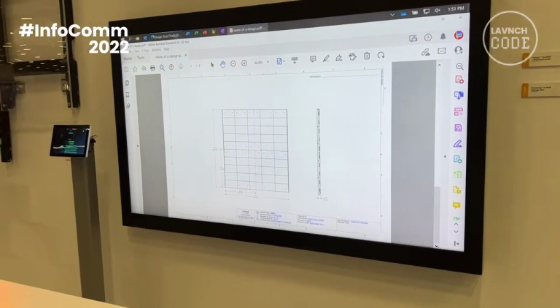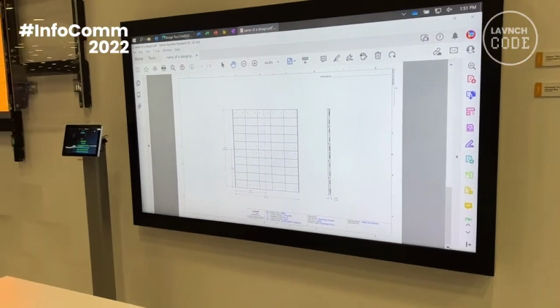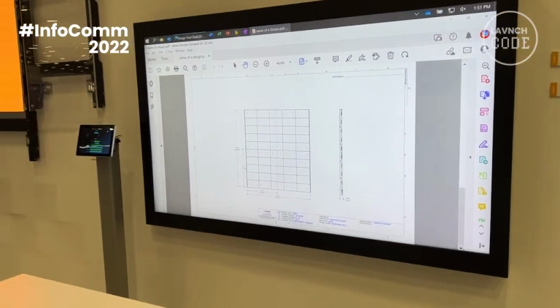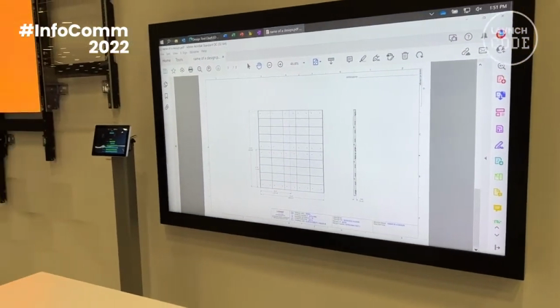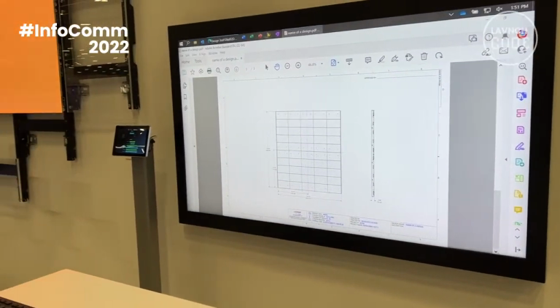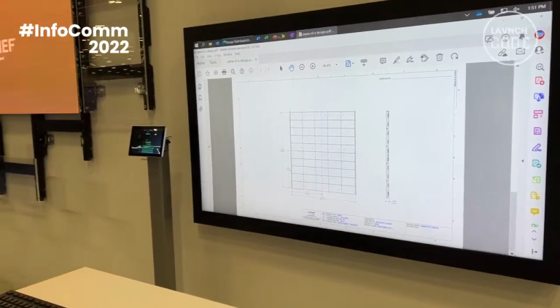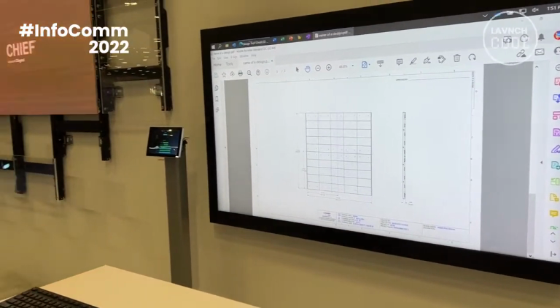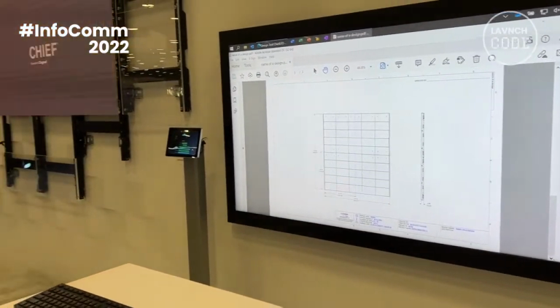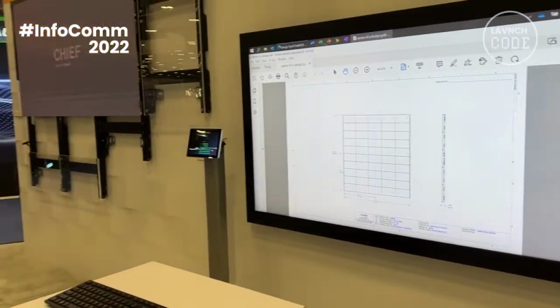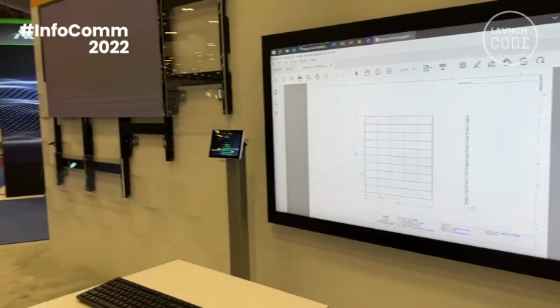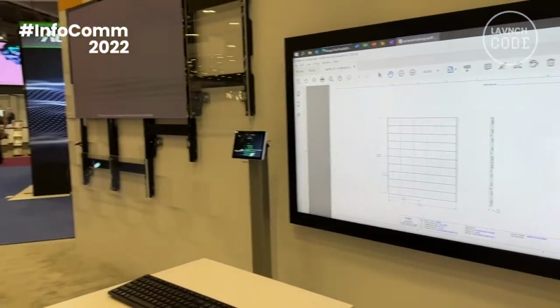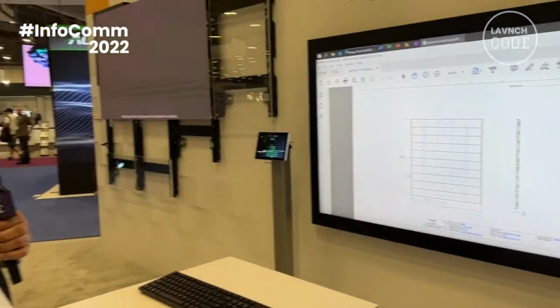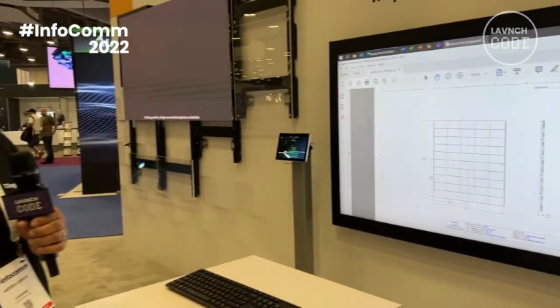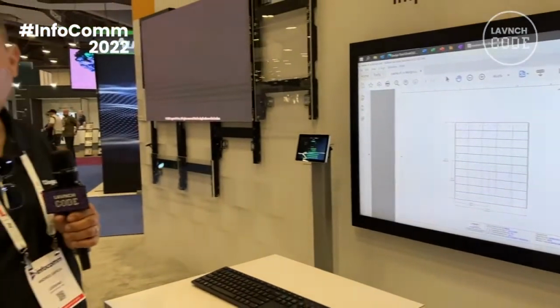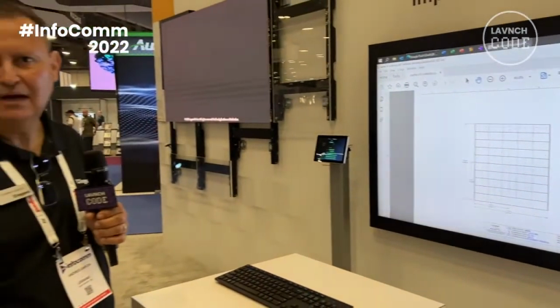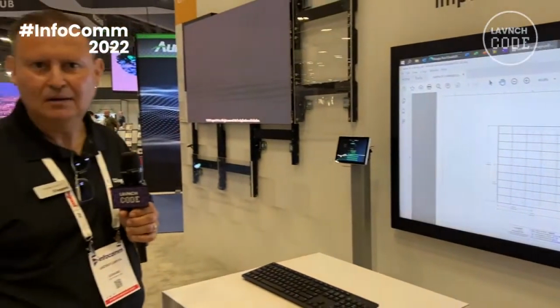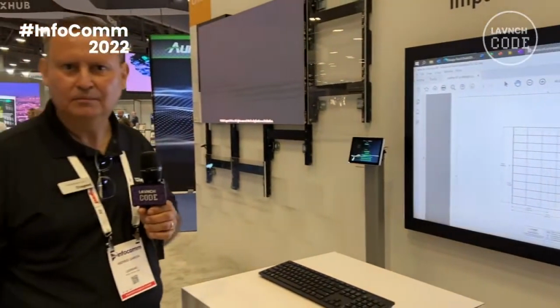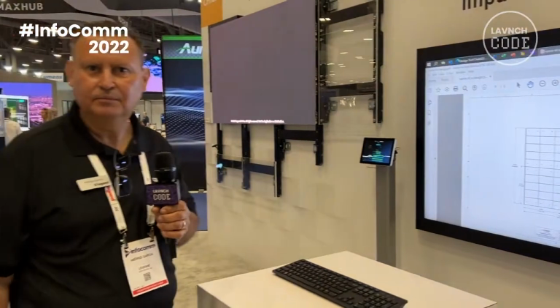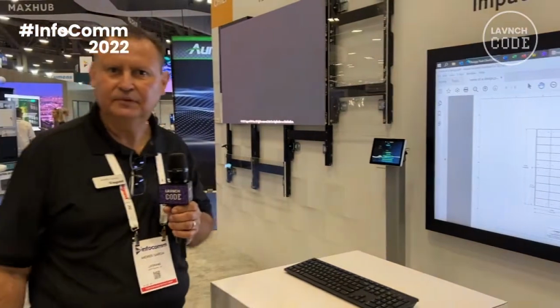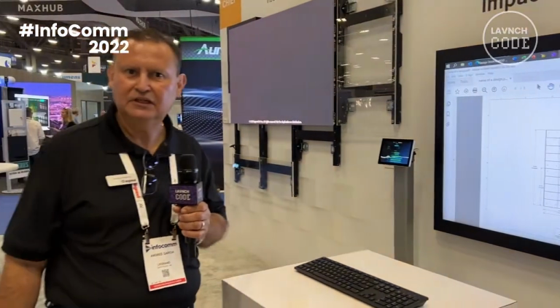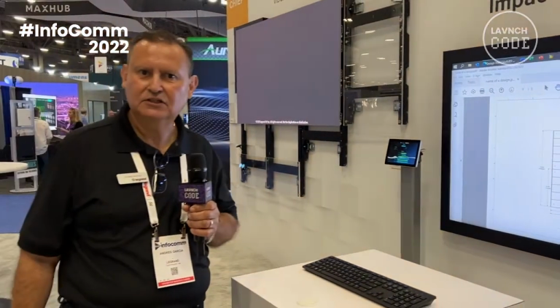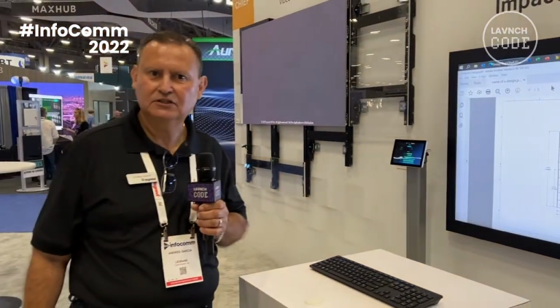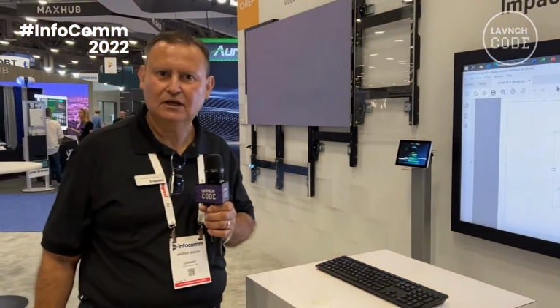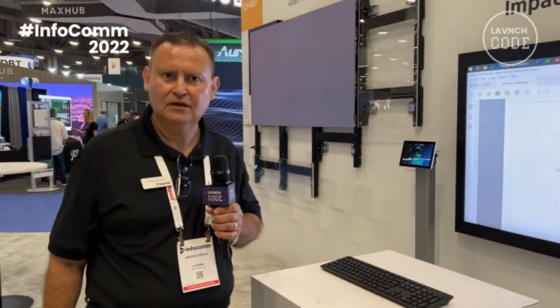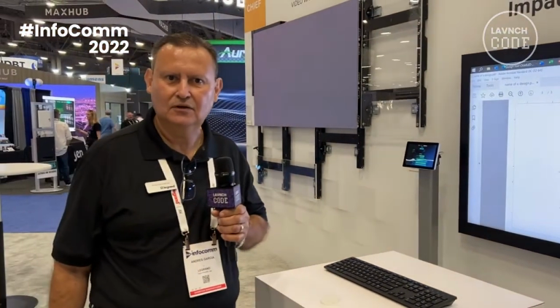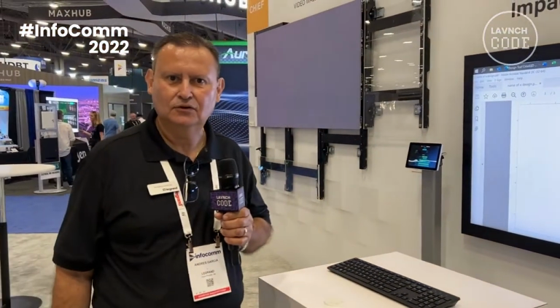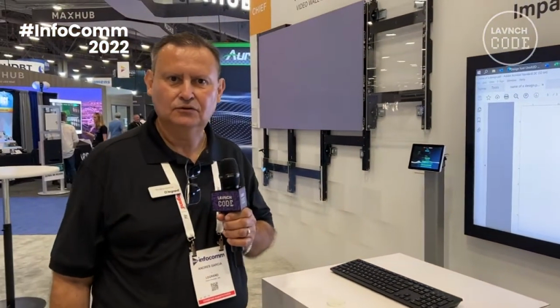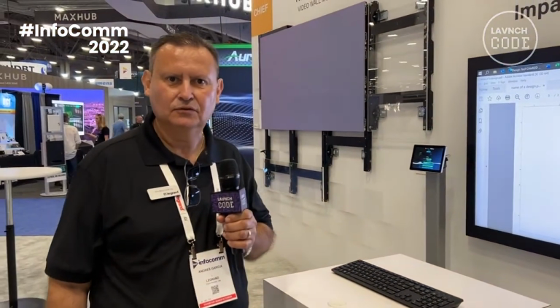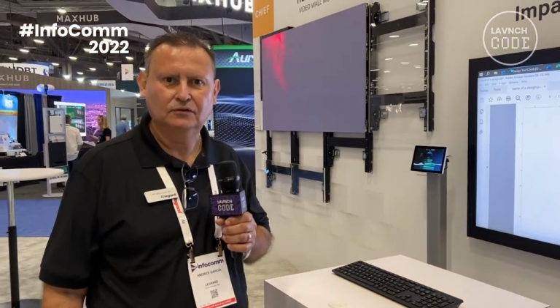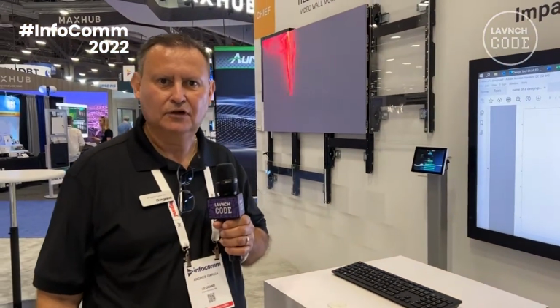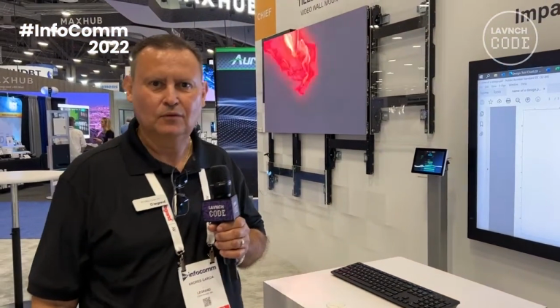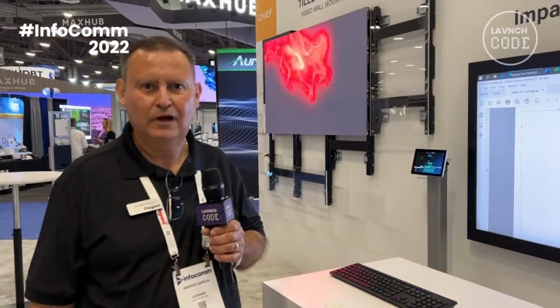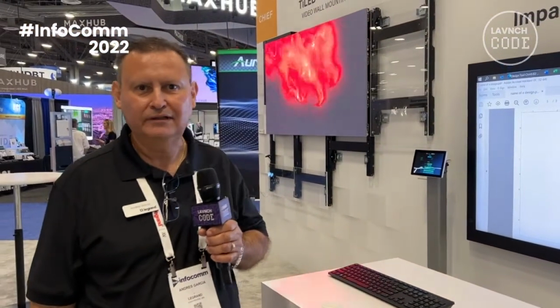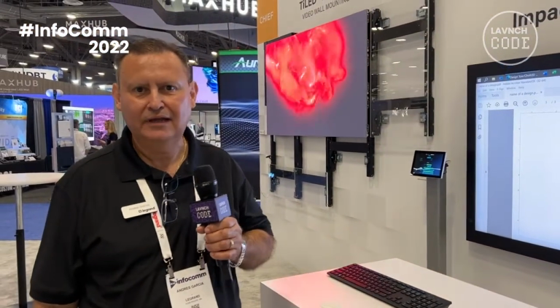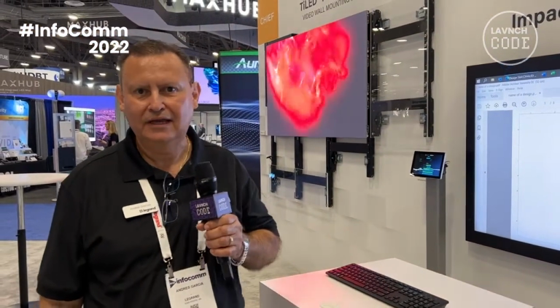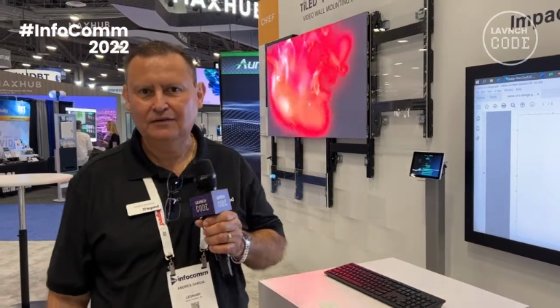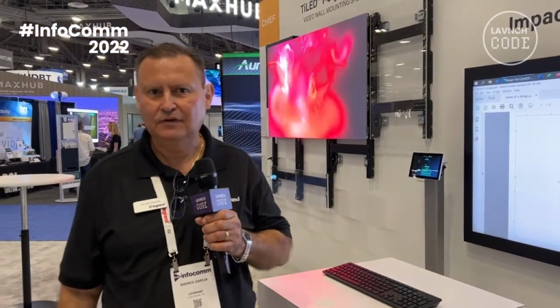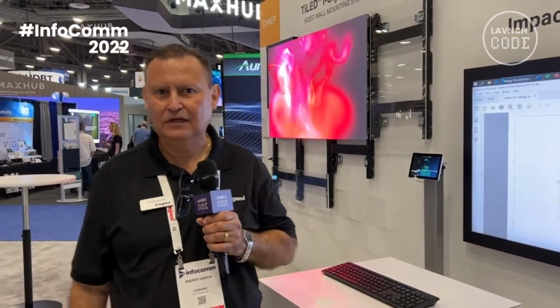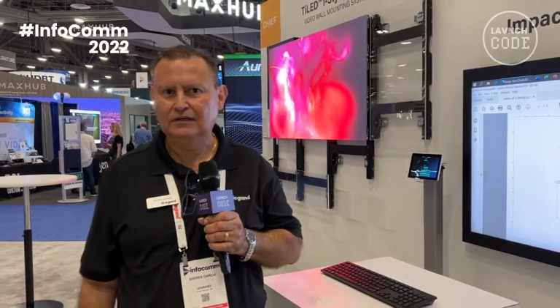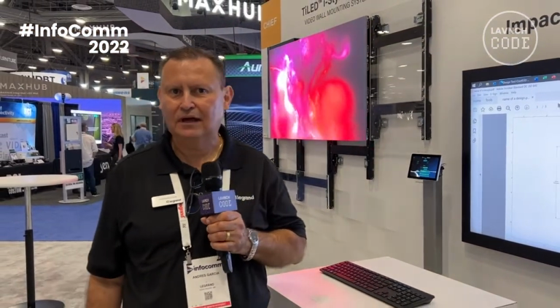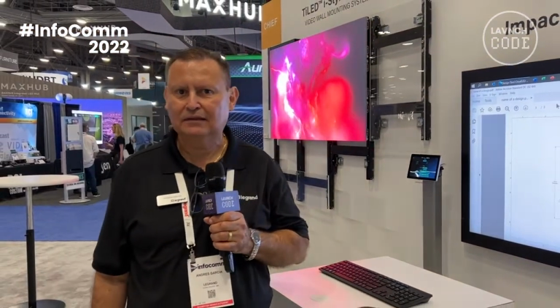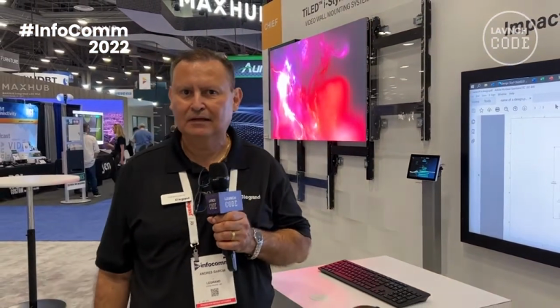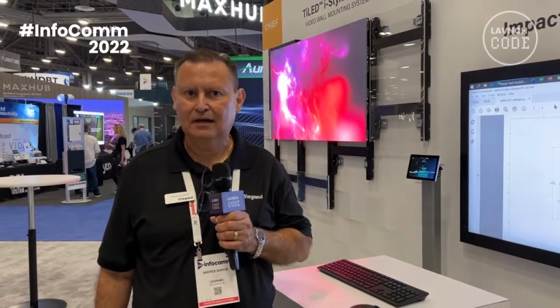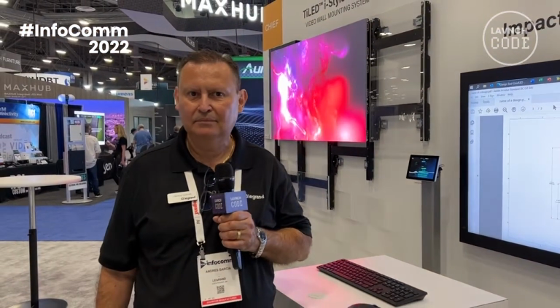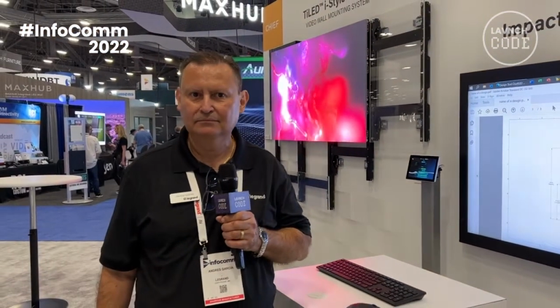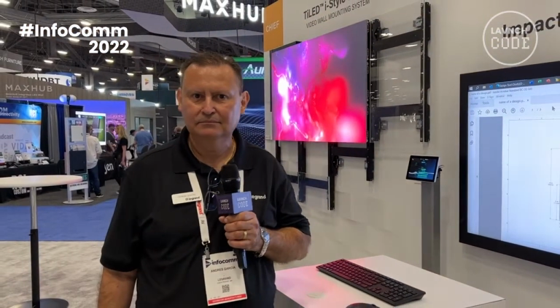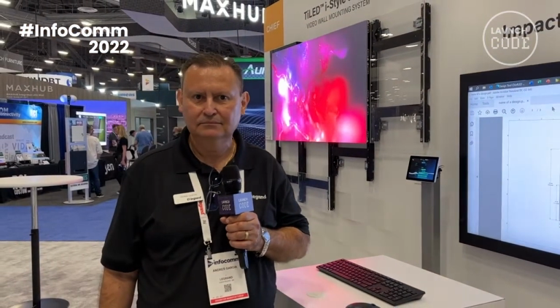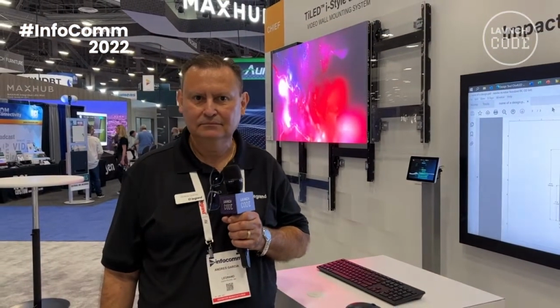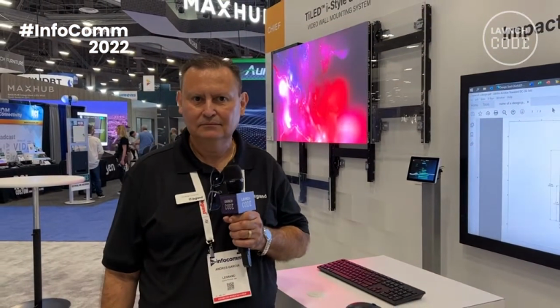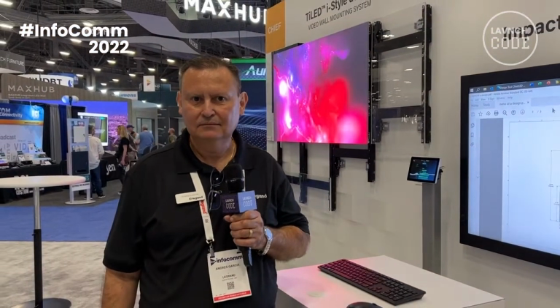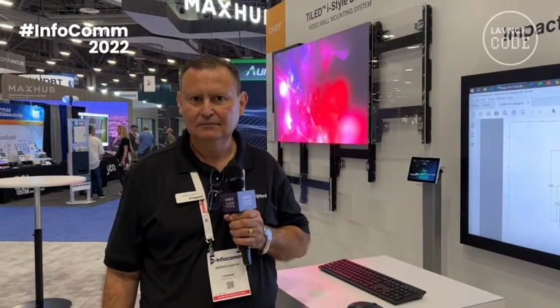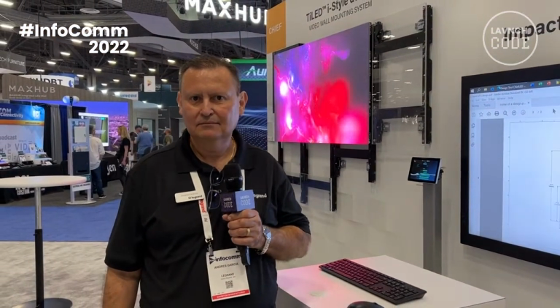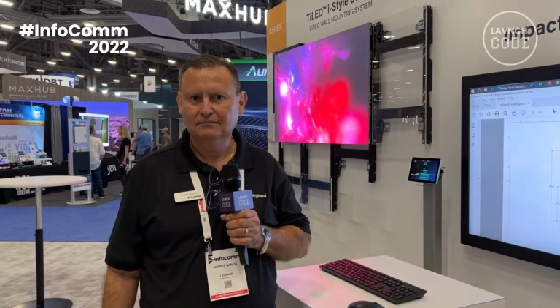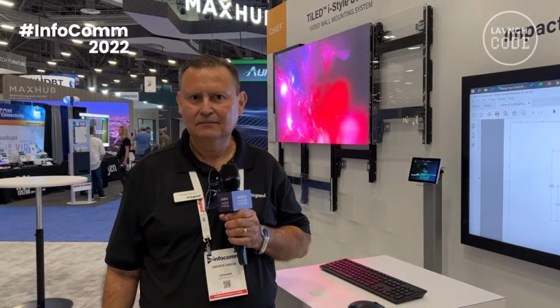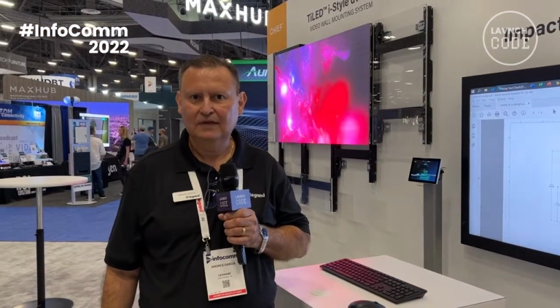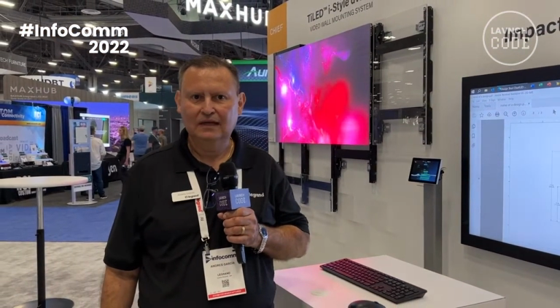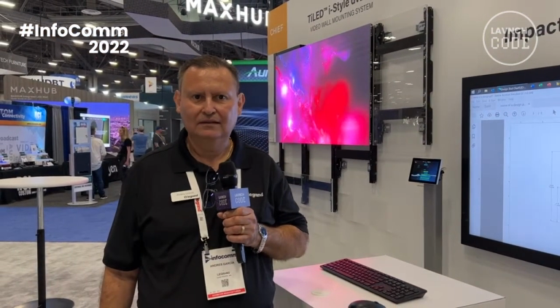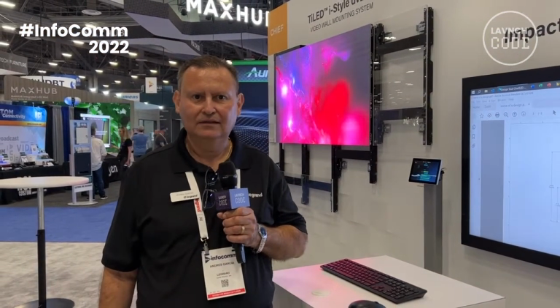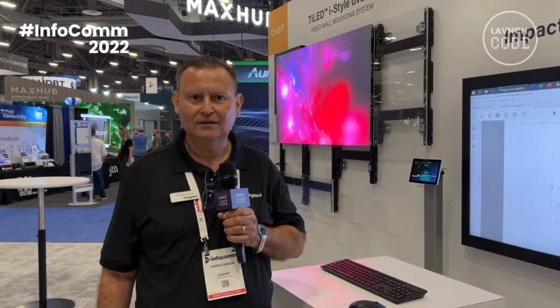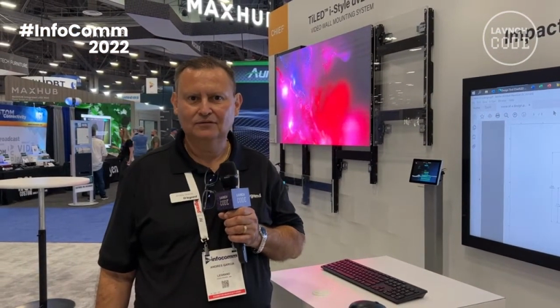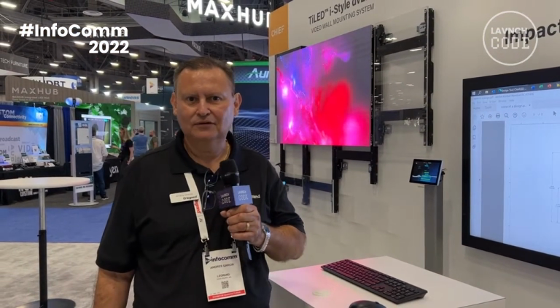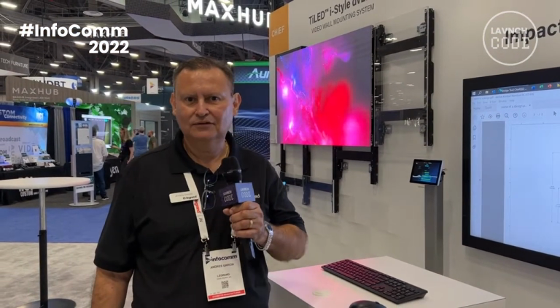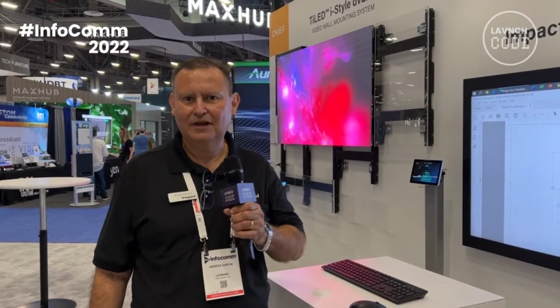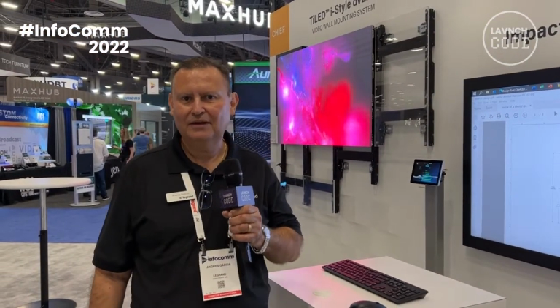For more information, please go to legrandav.com. Thank you for today.